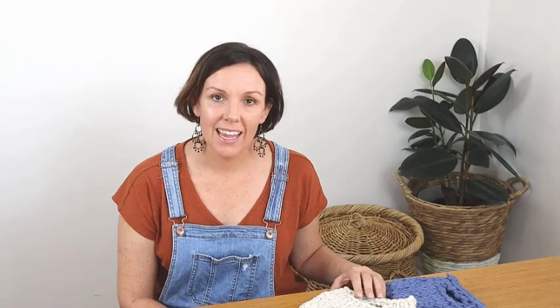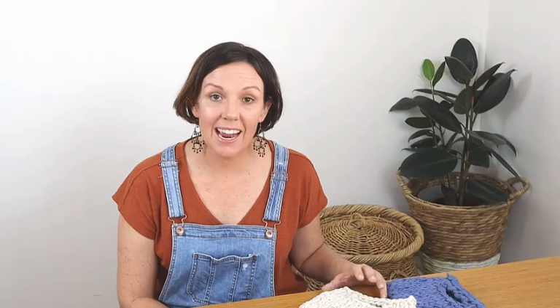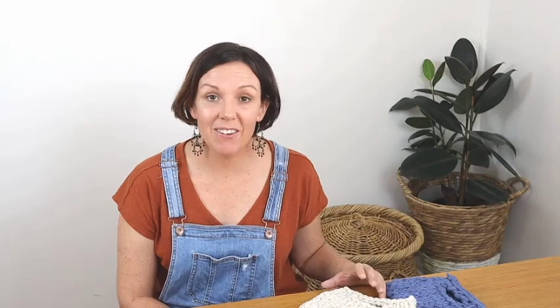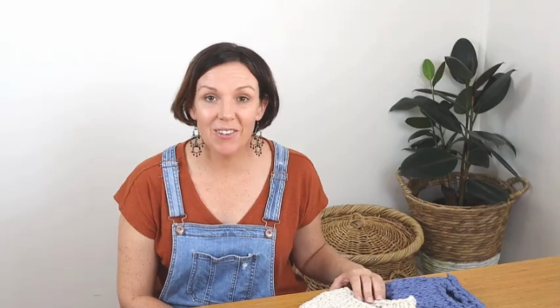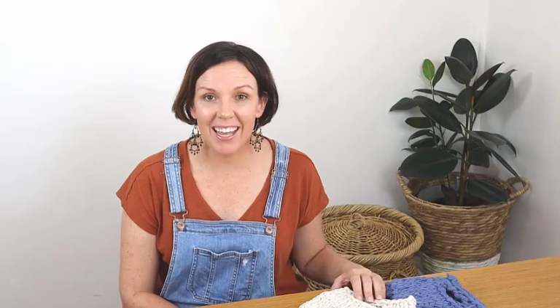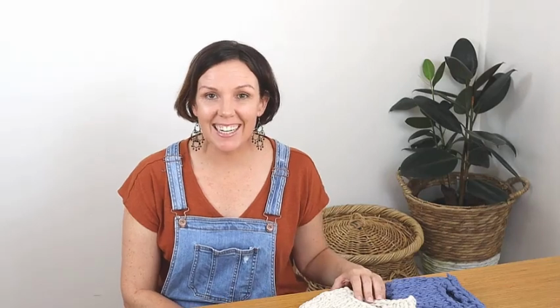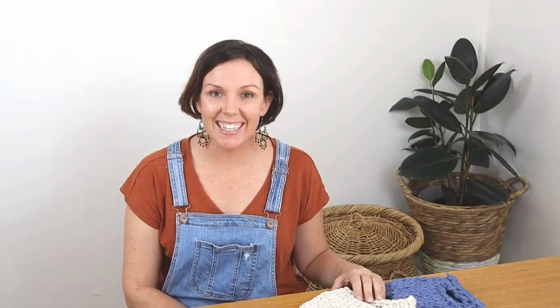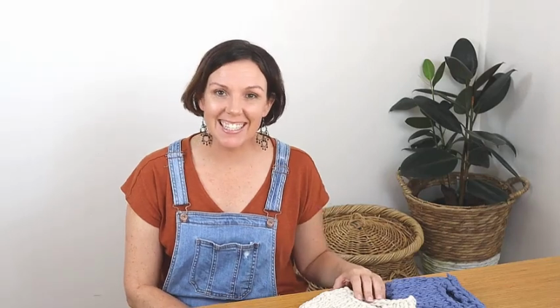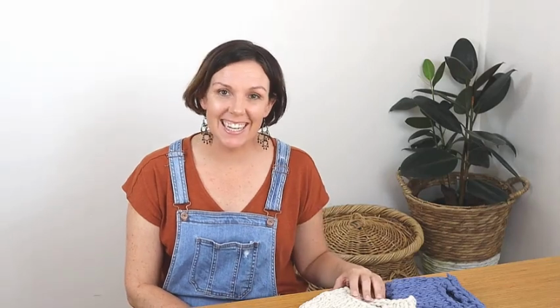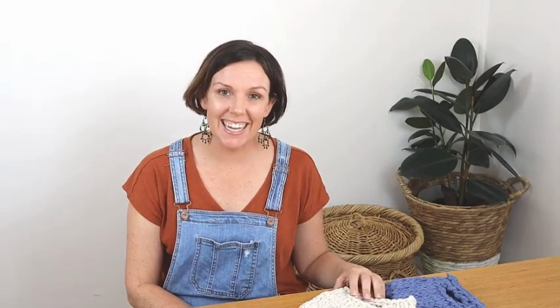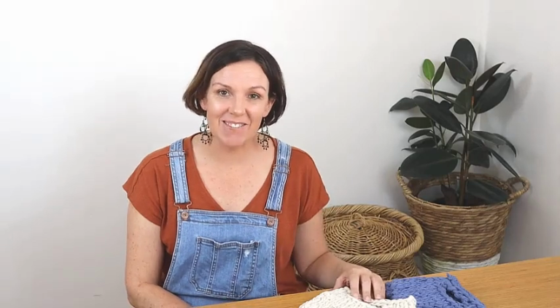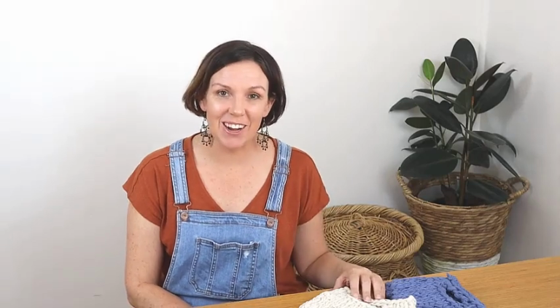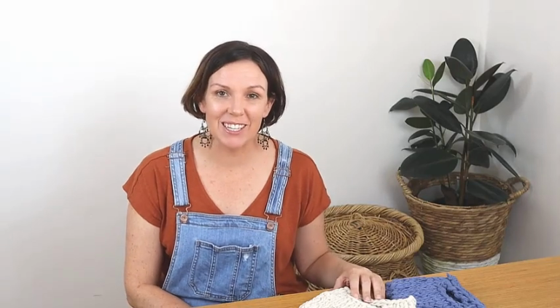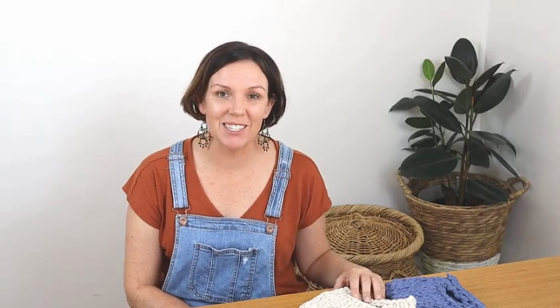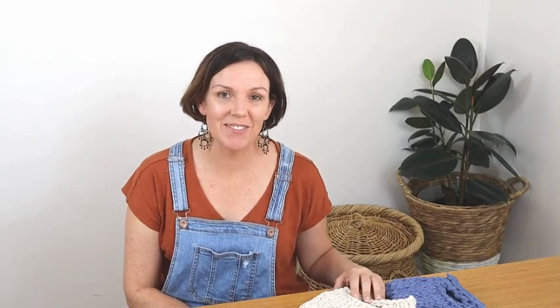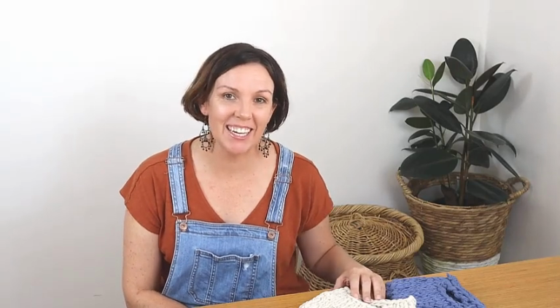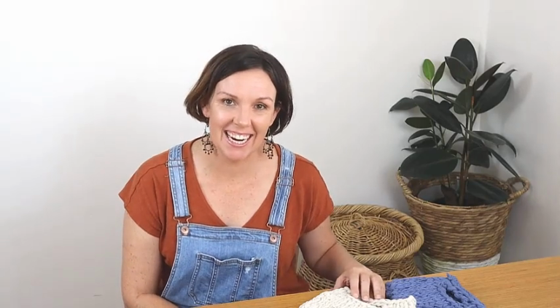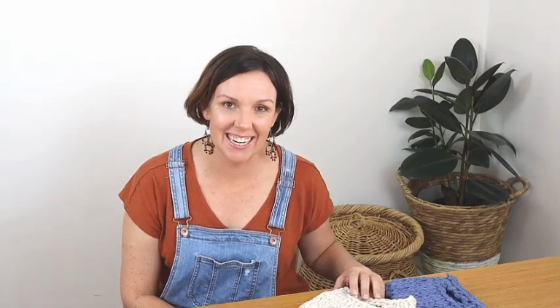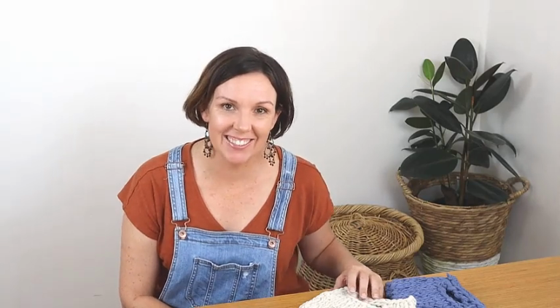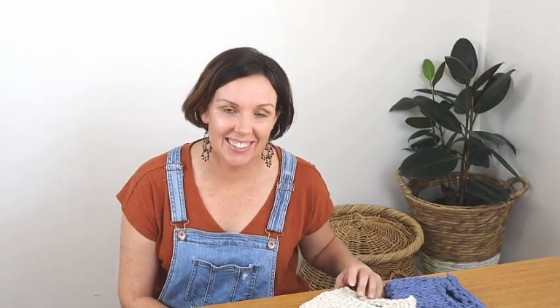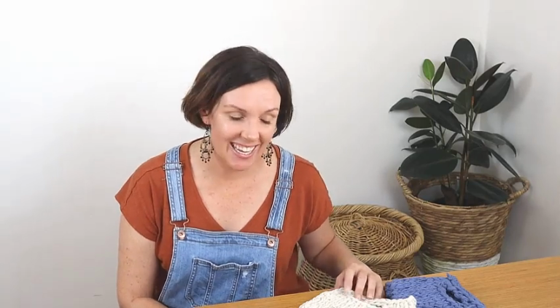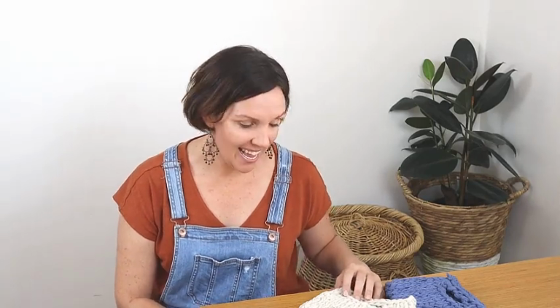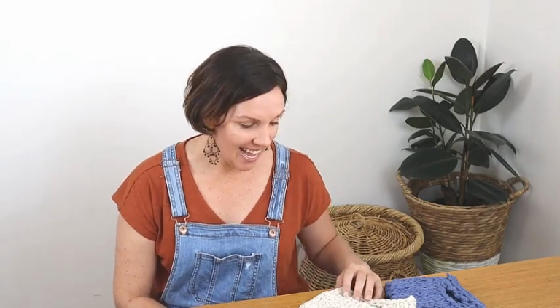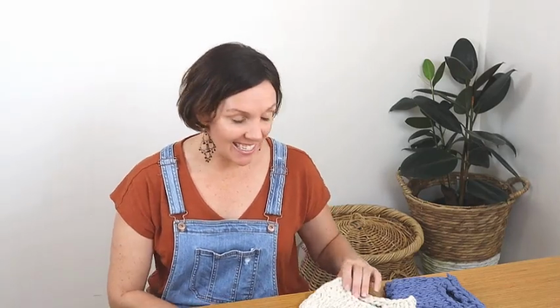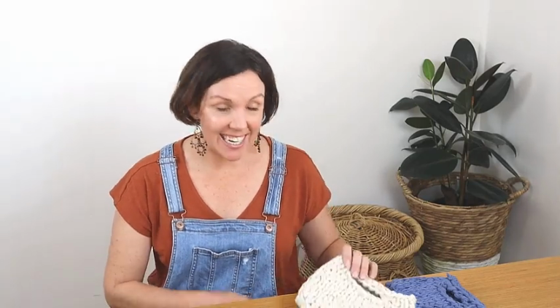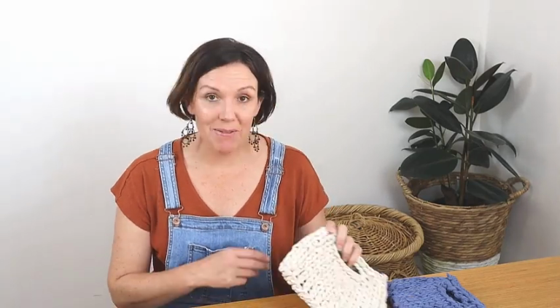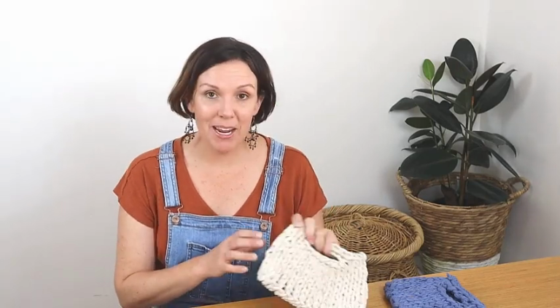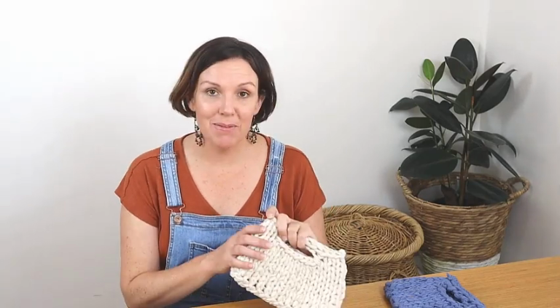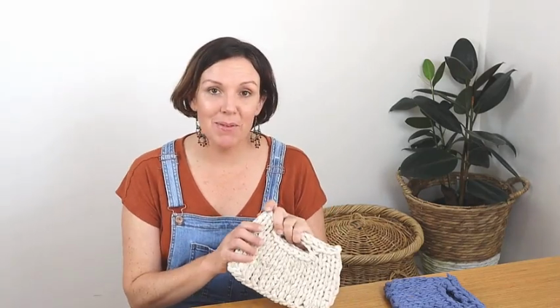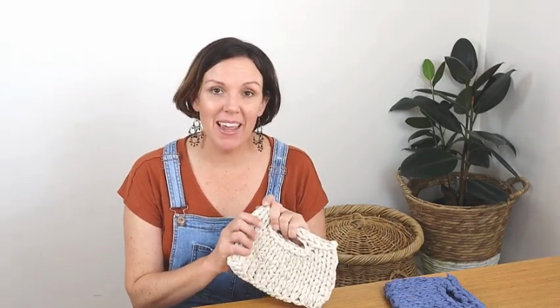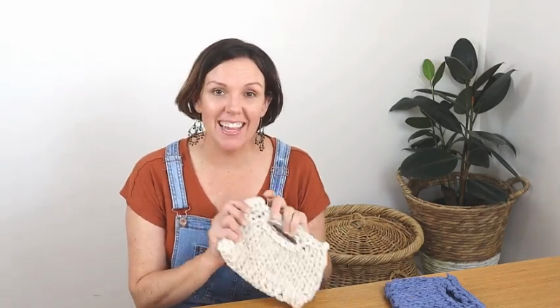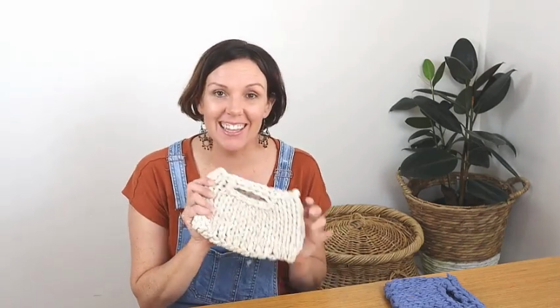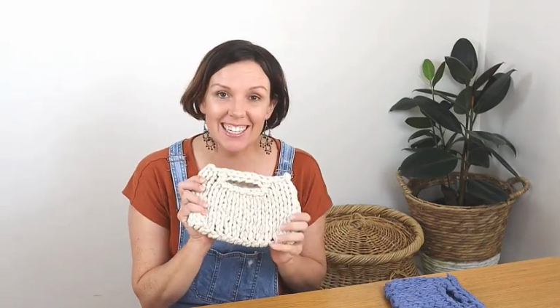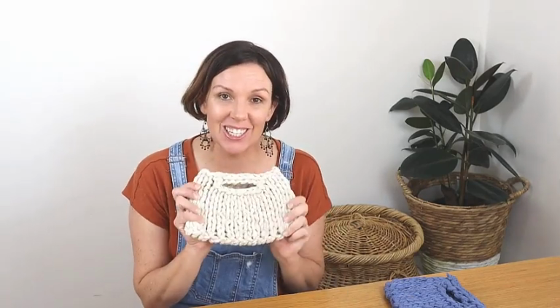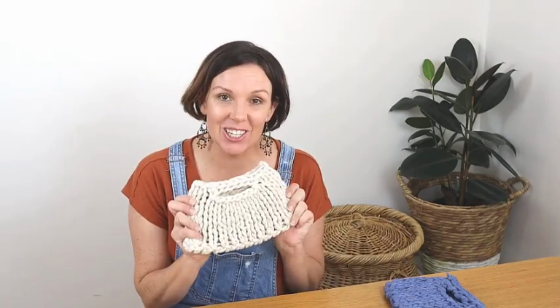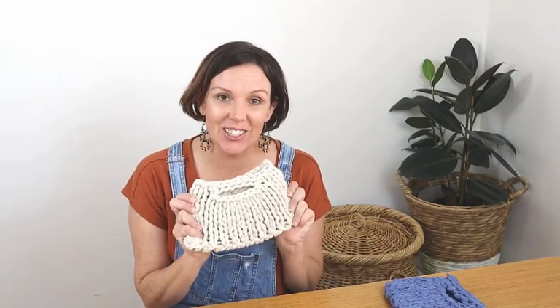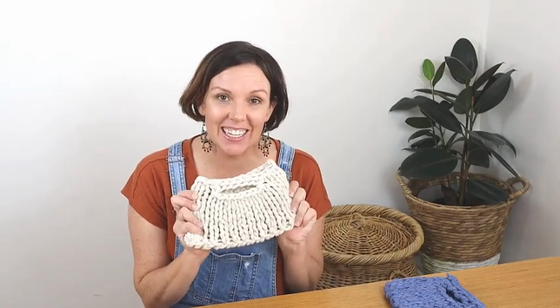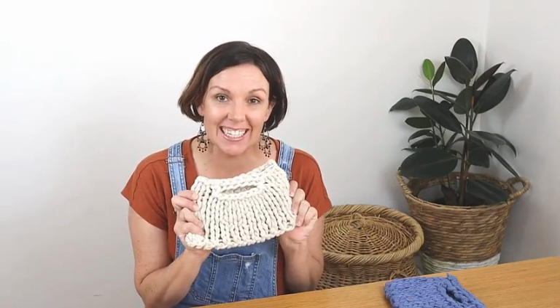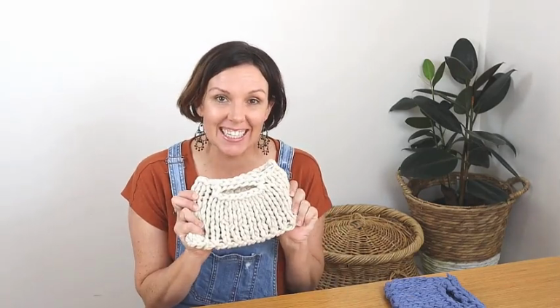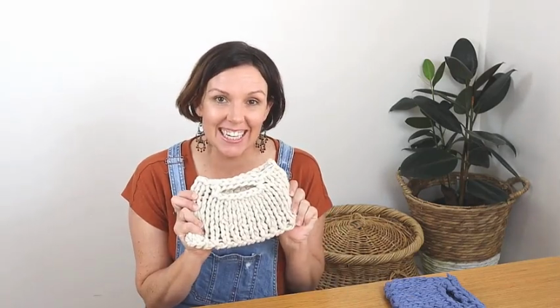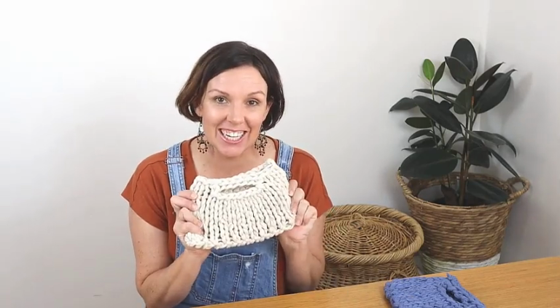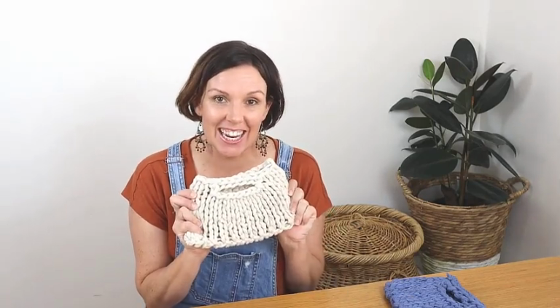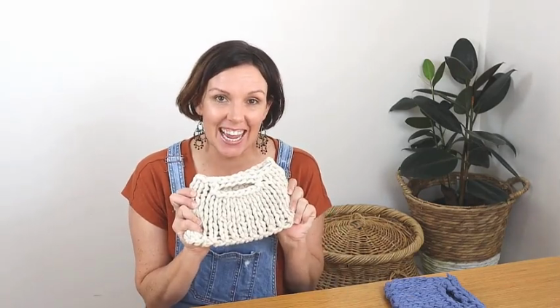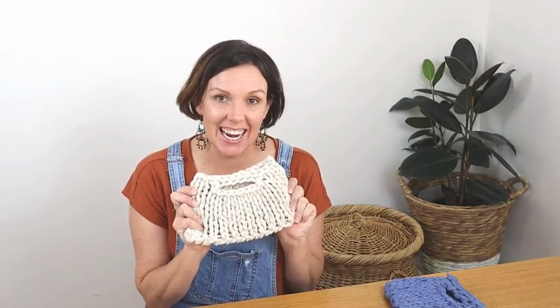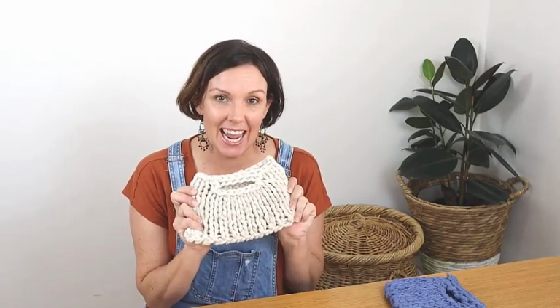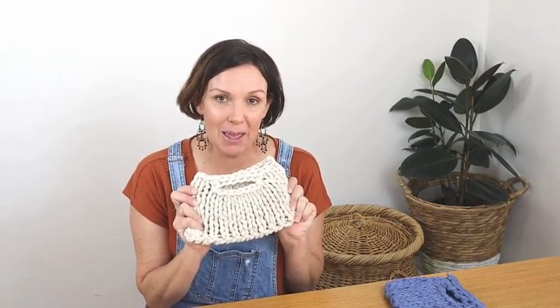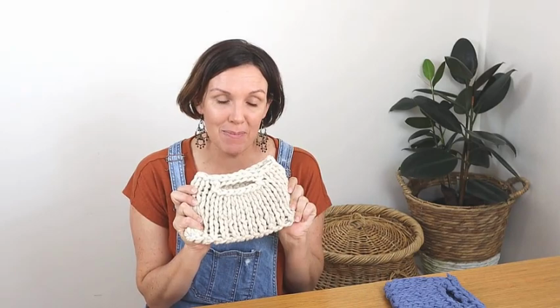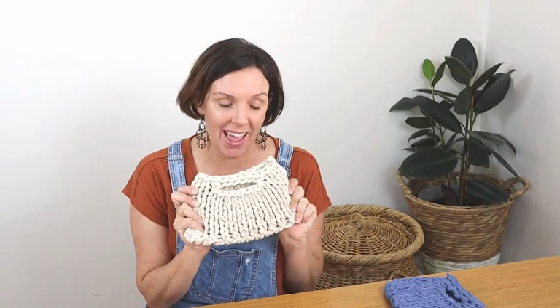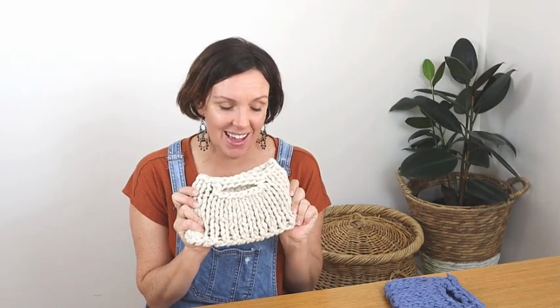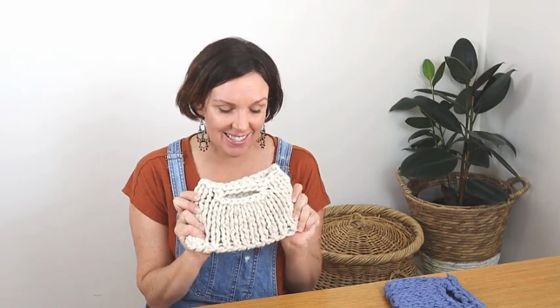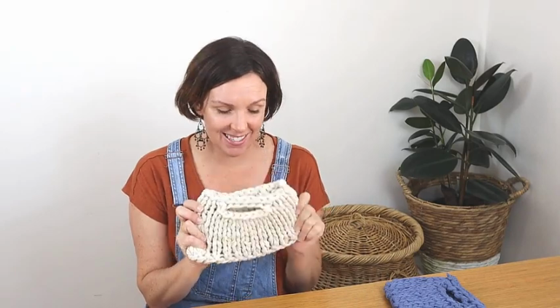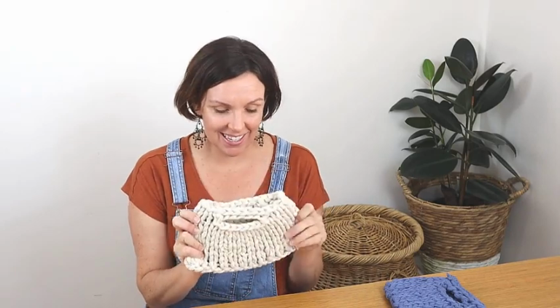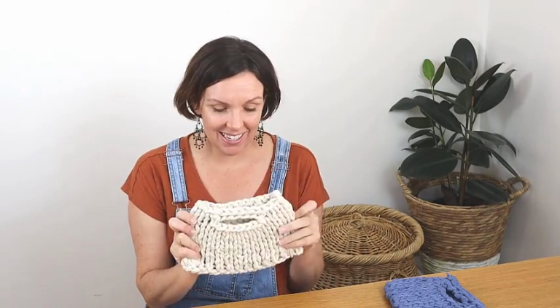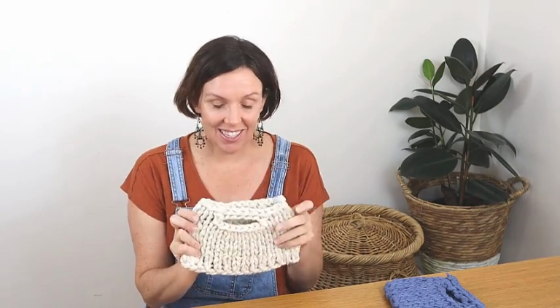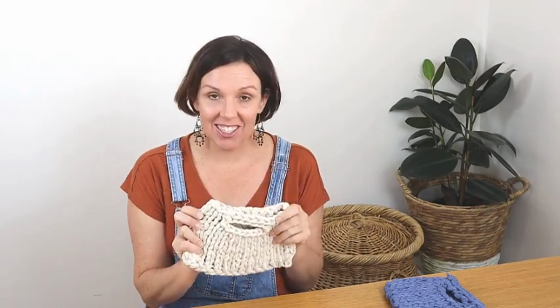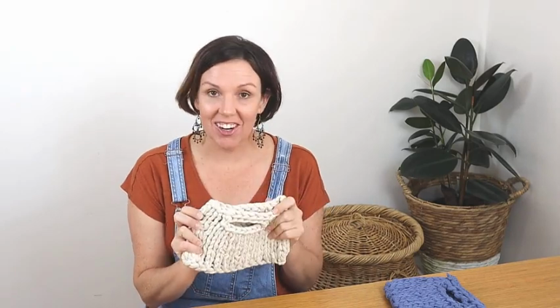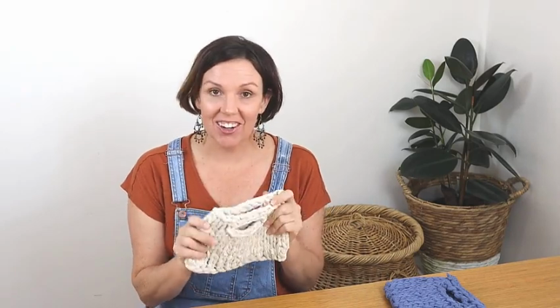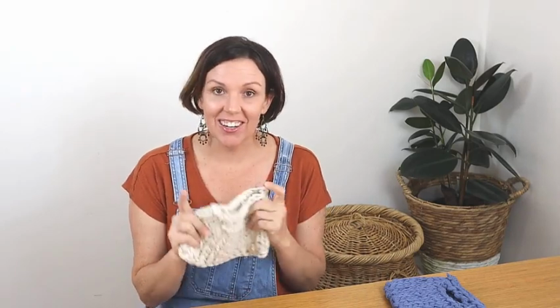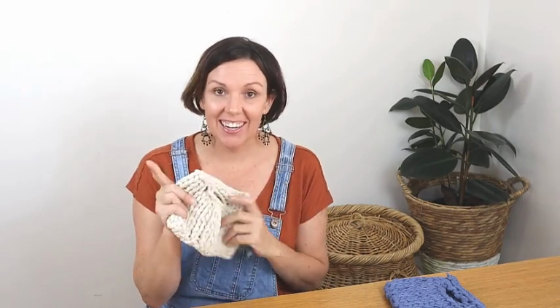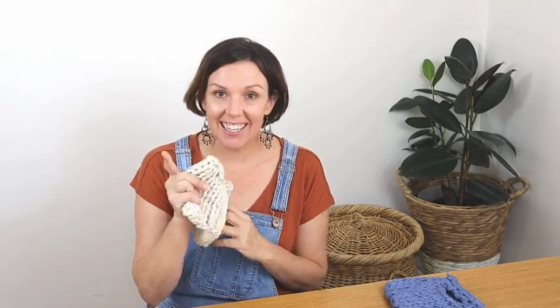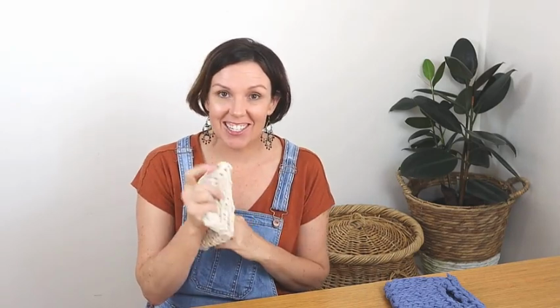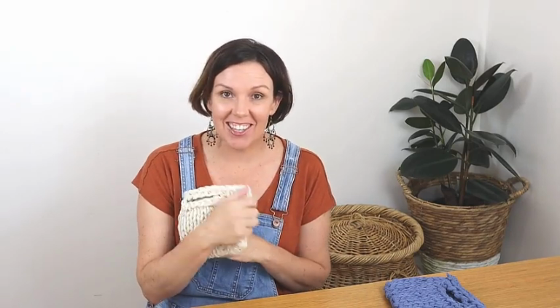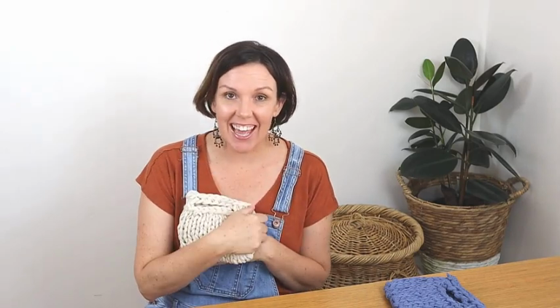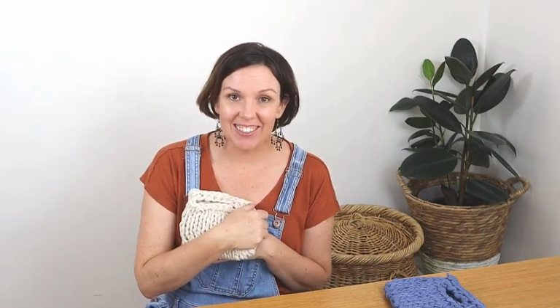Hey everyone, Liz here. Welcome to my channel. Today we're going to be making these cute little t-shirt yarn handbags. So let's do that.